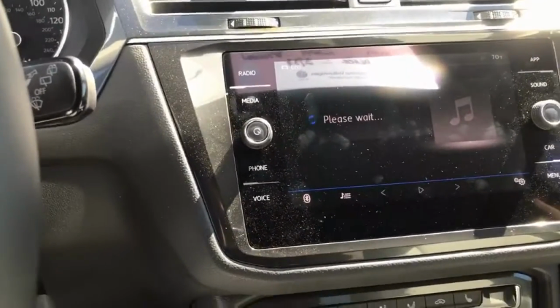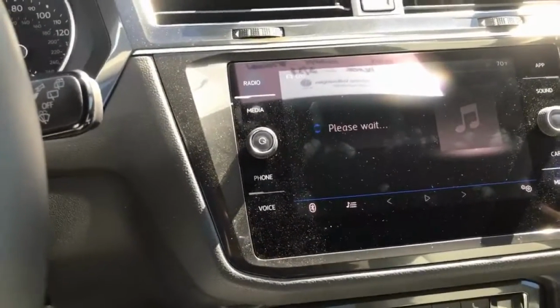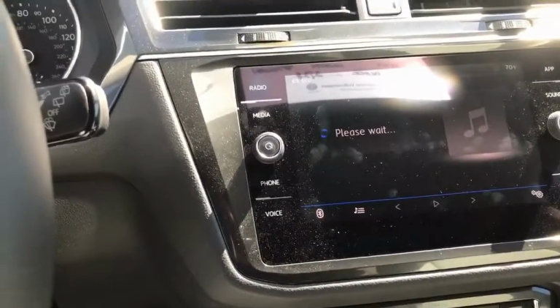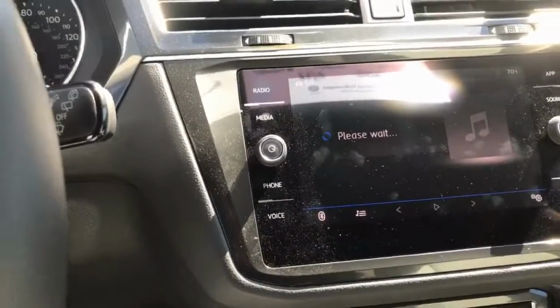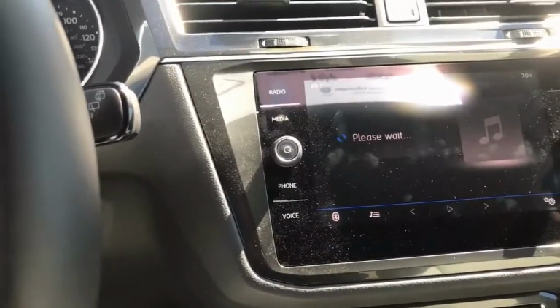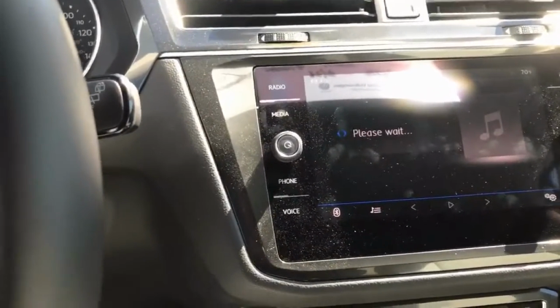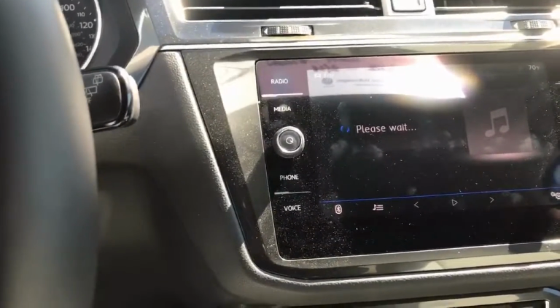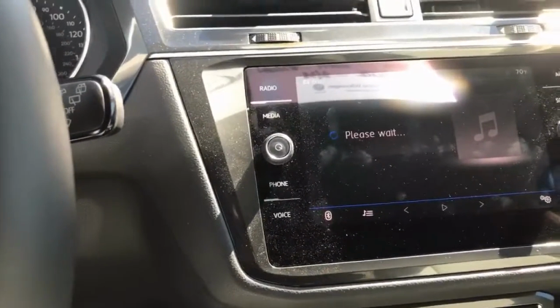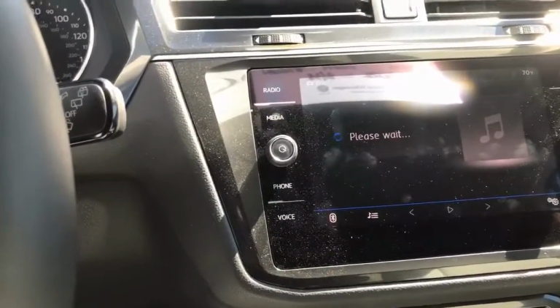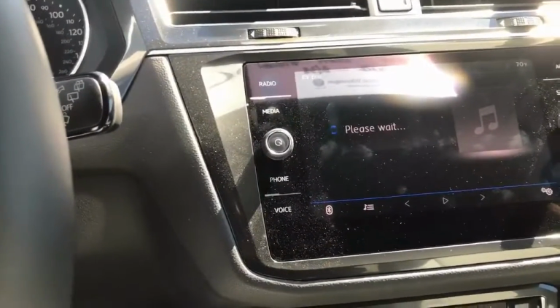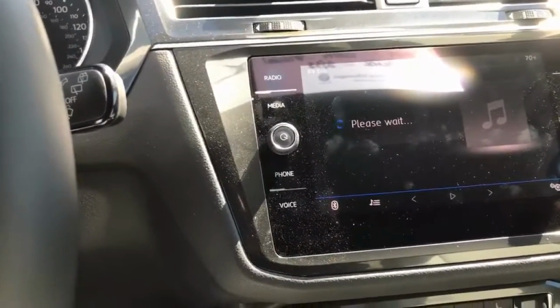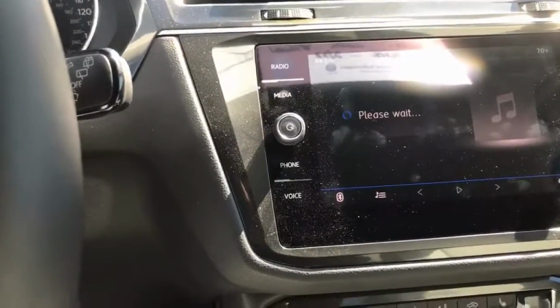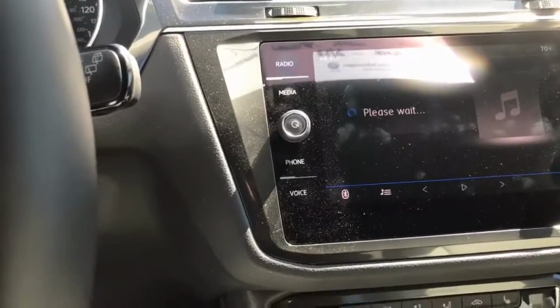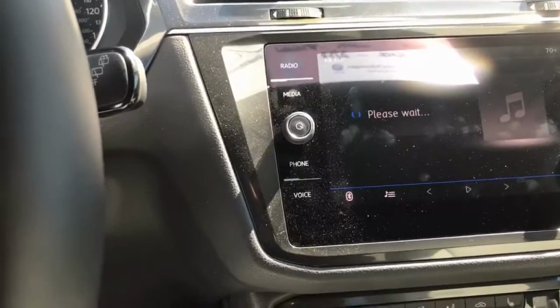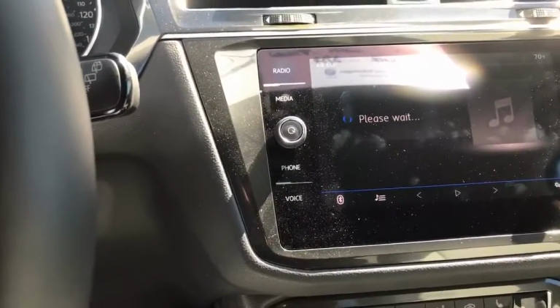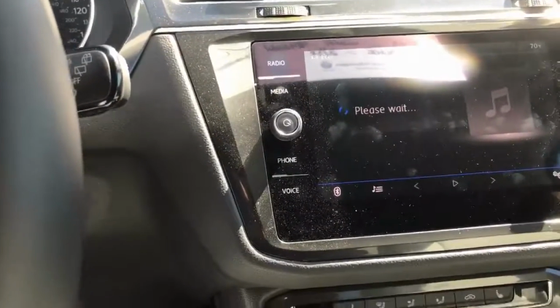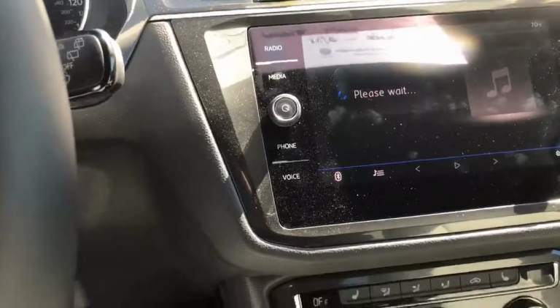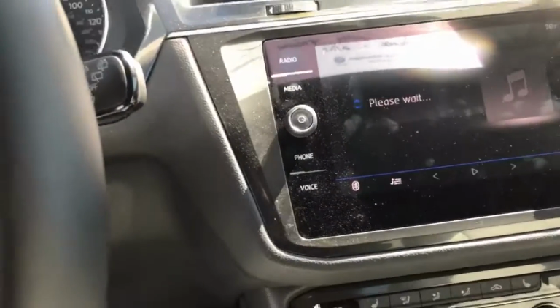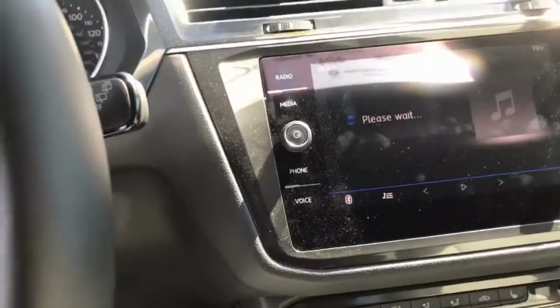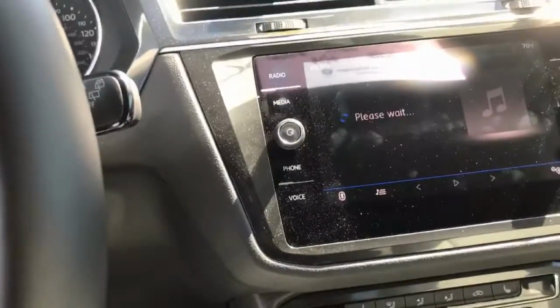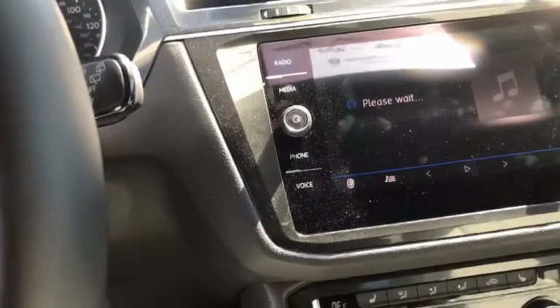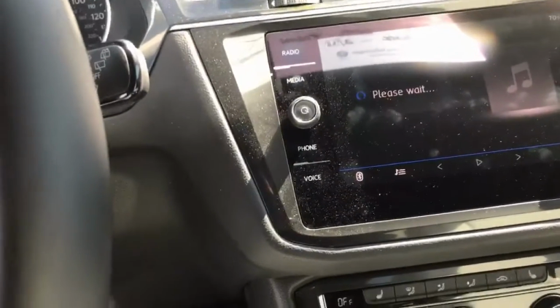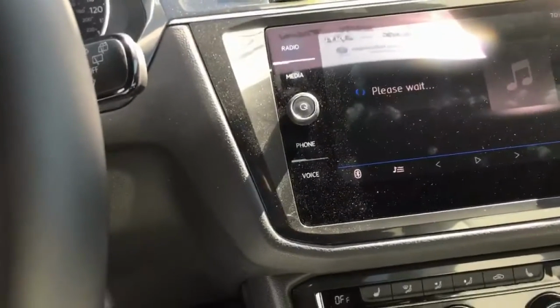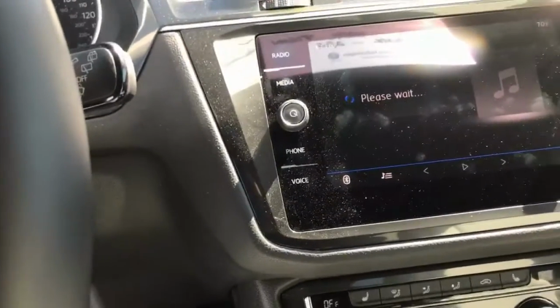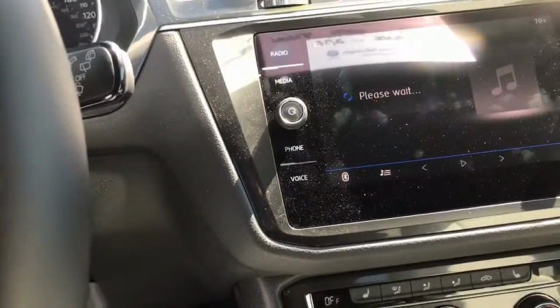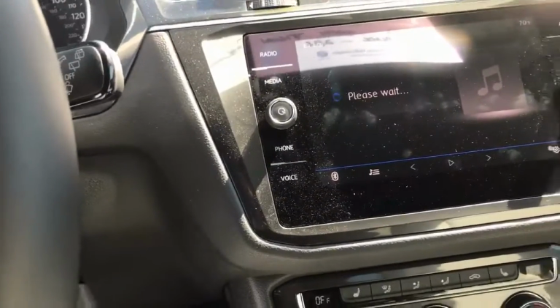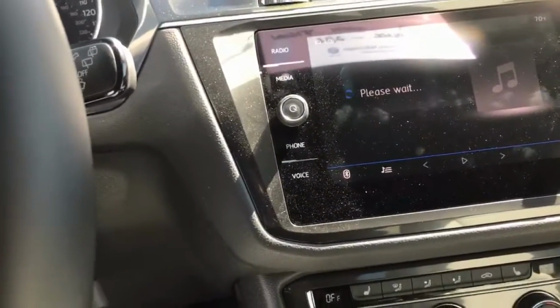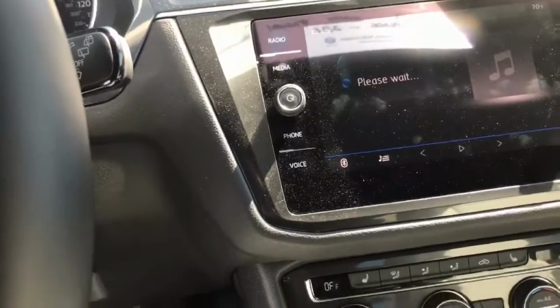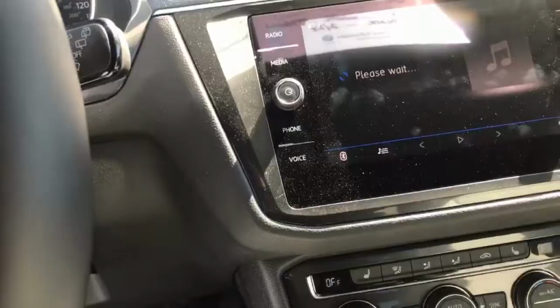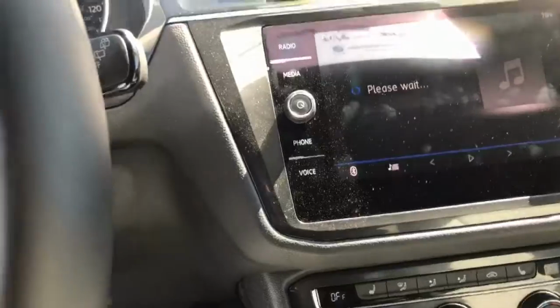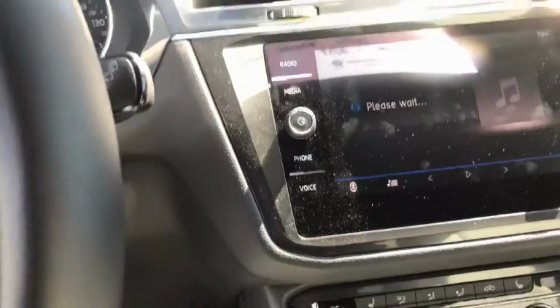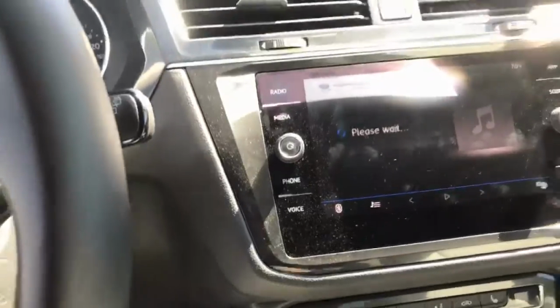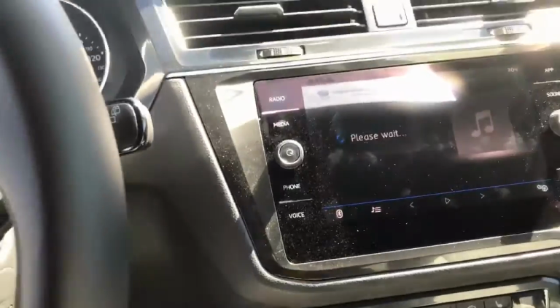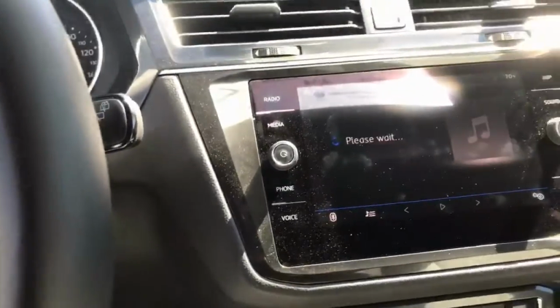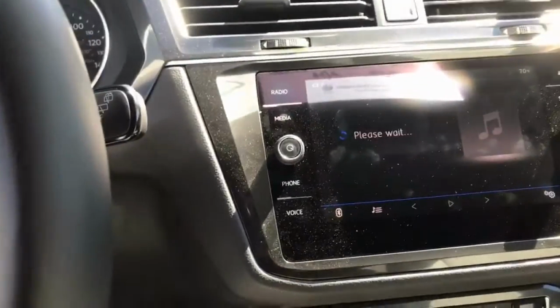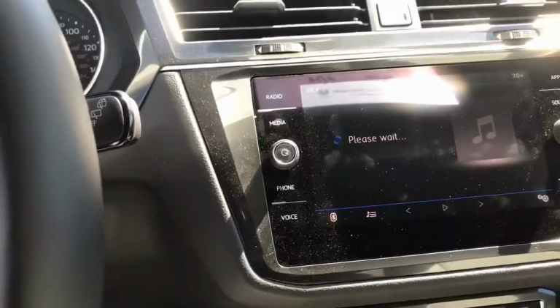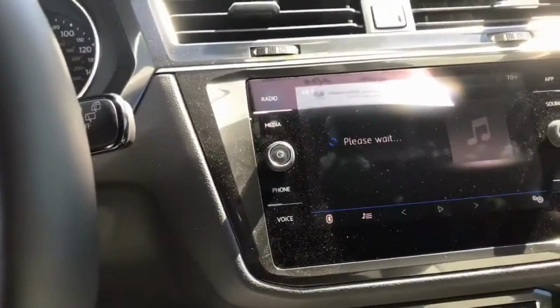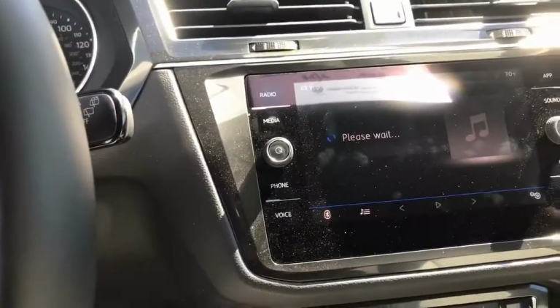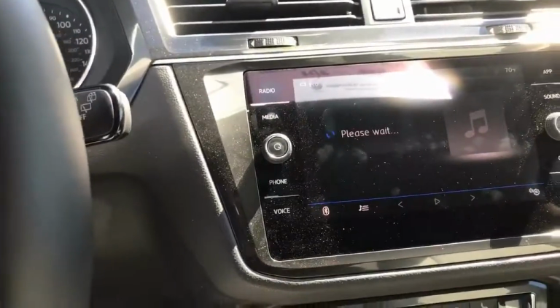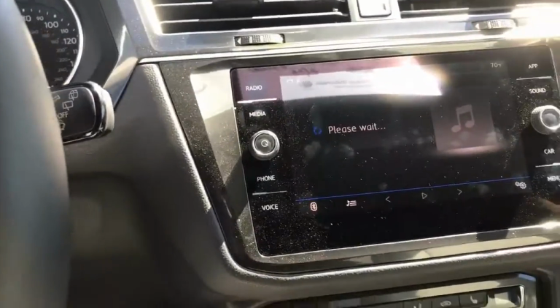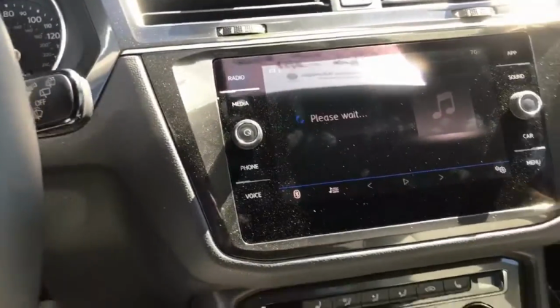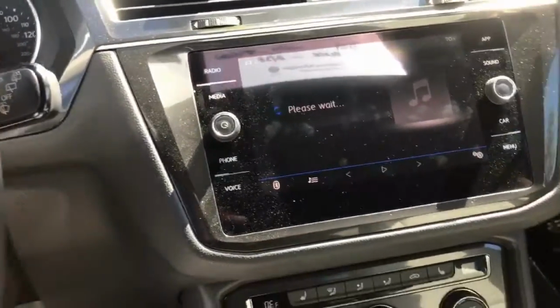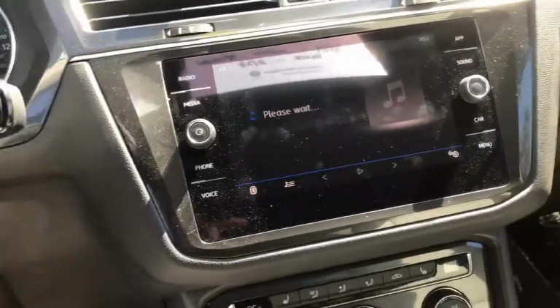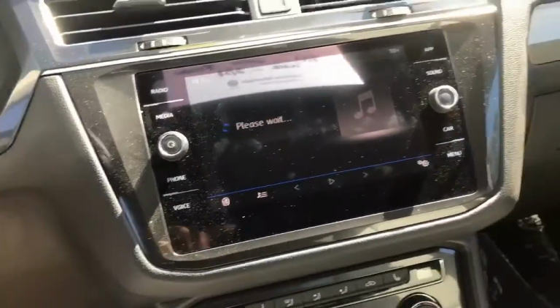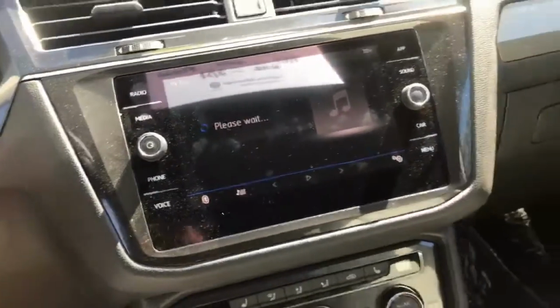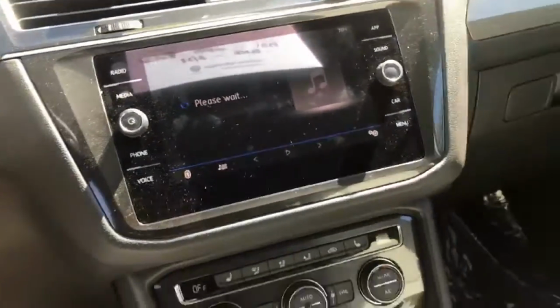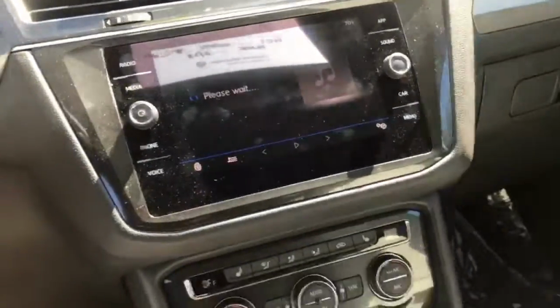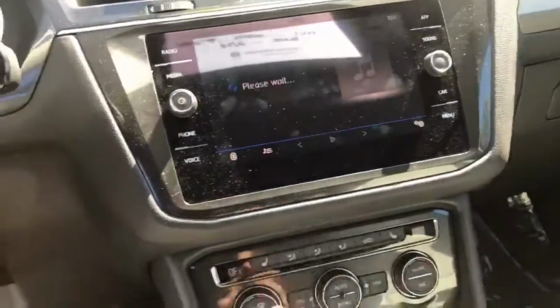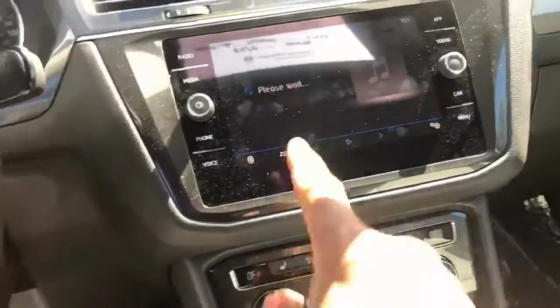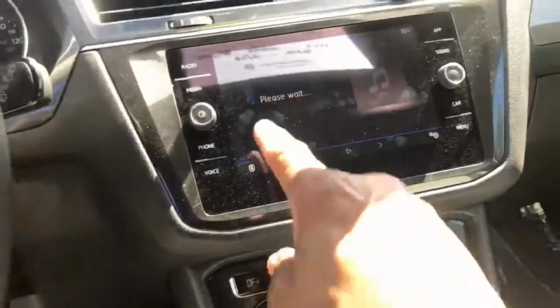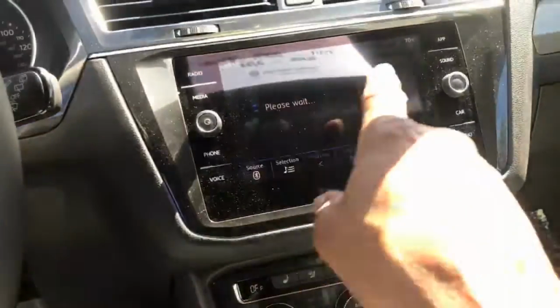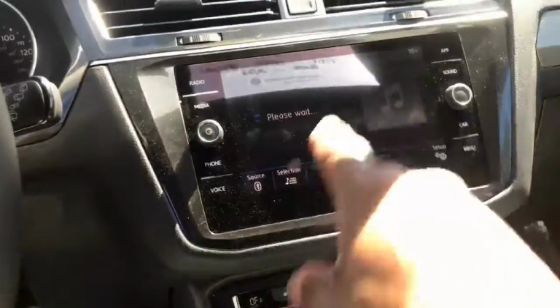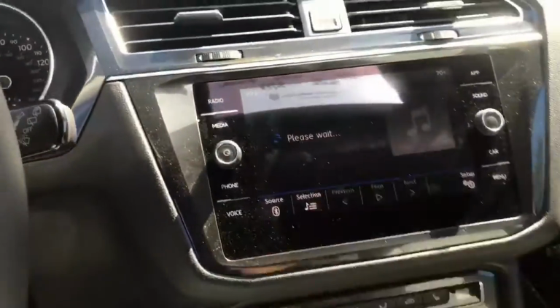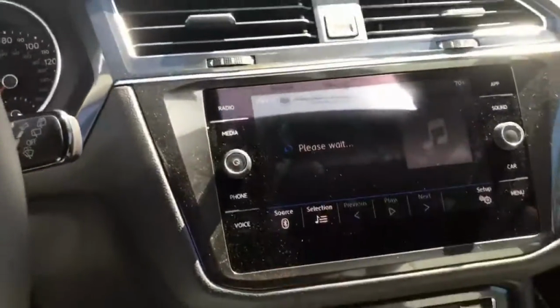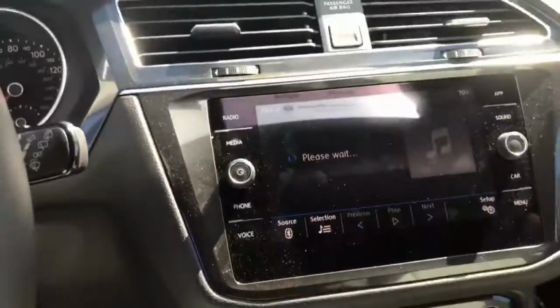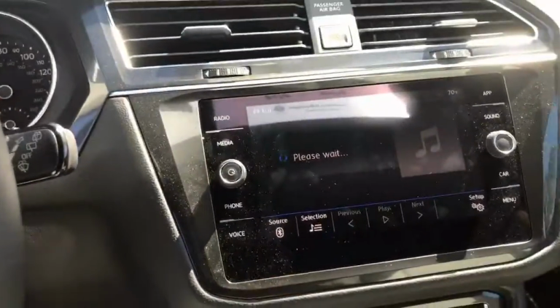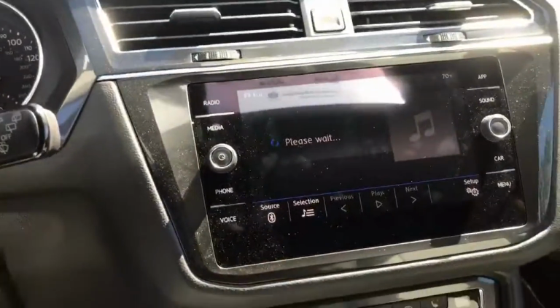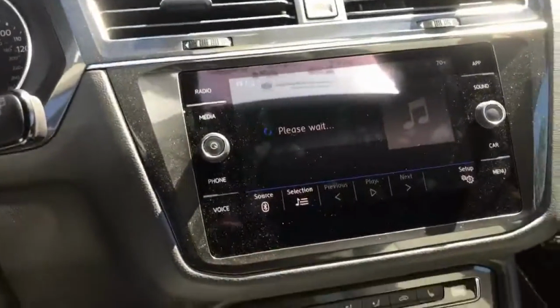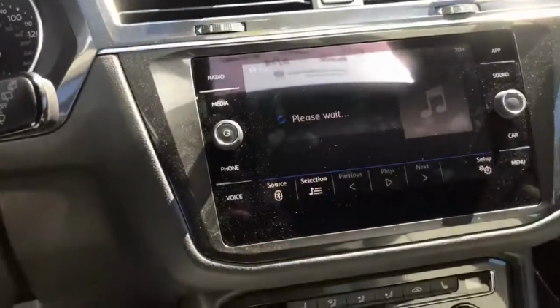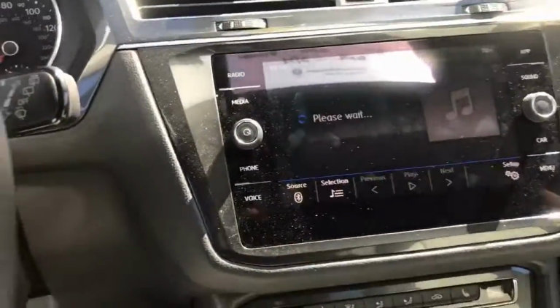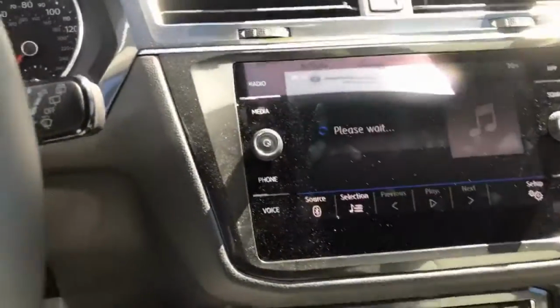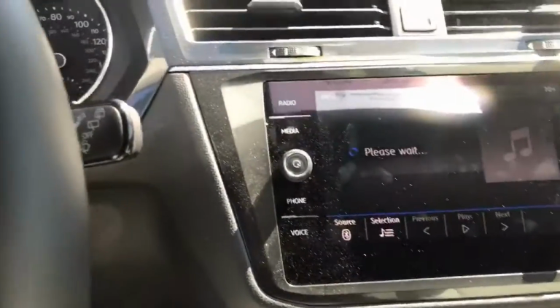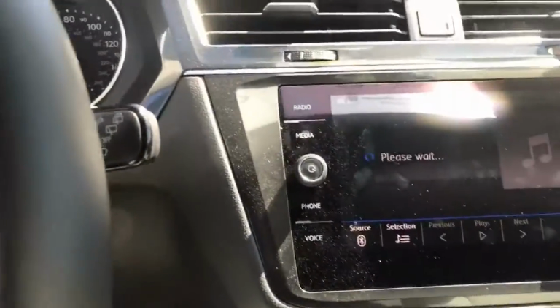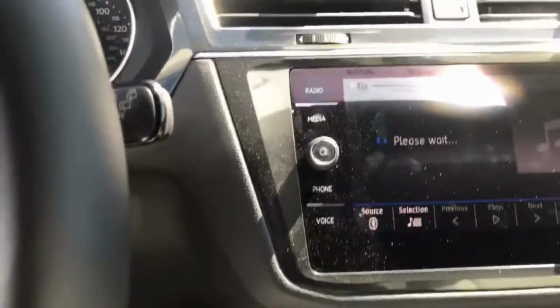You can talk to it — I use Siri, so I would talk to Siri to find me the closest Starbucks or closest mall, and the directions would pop up here on the map.